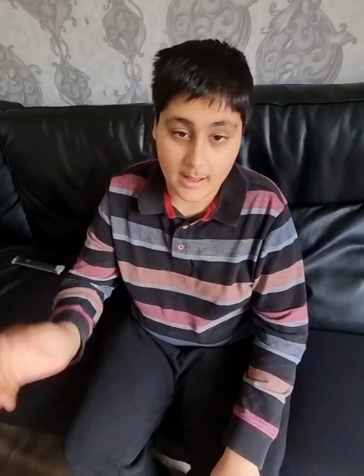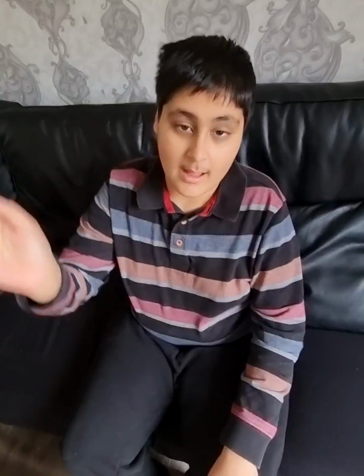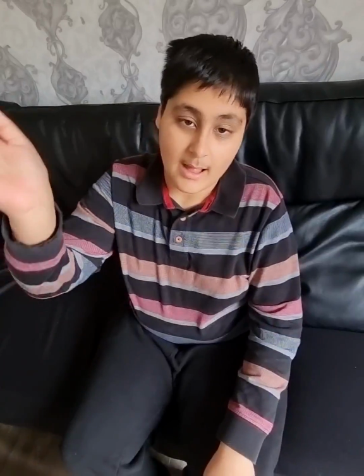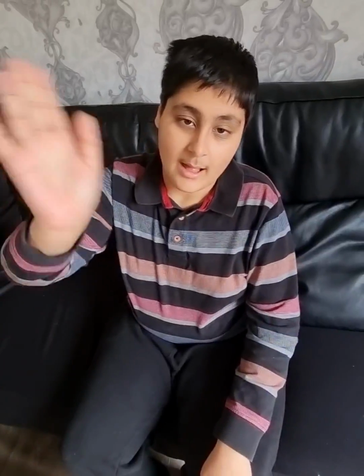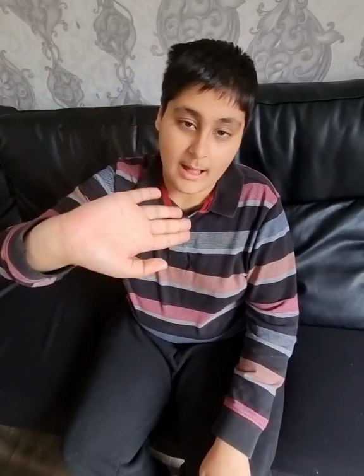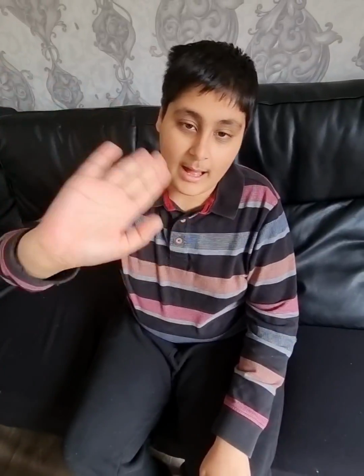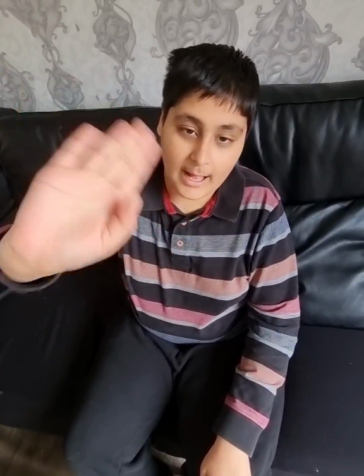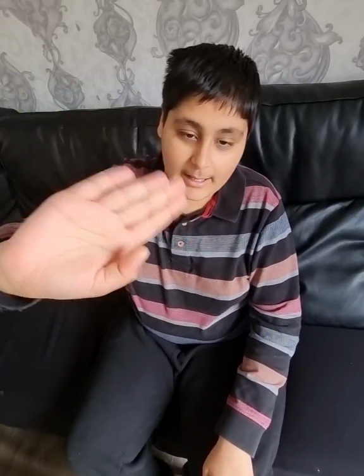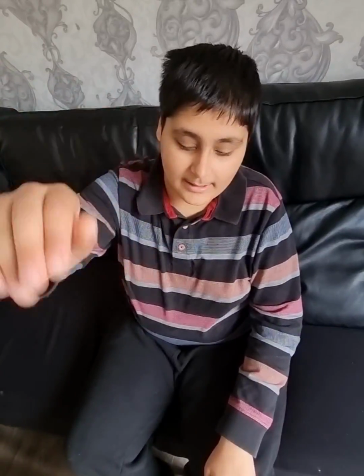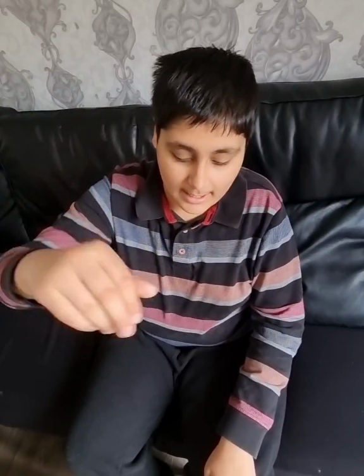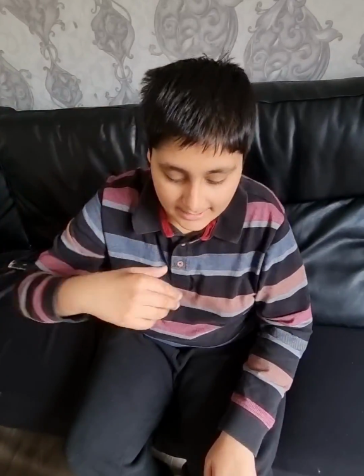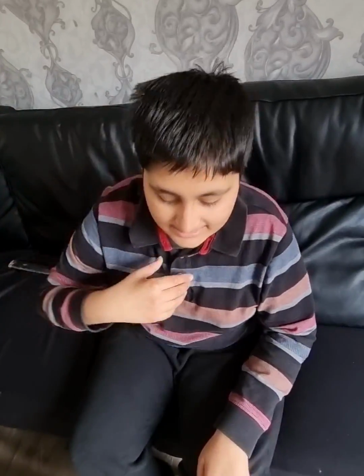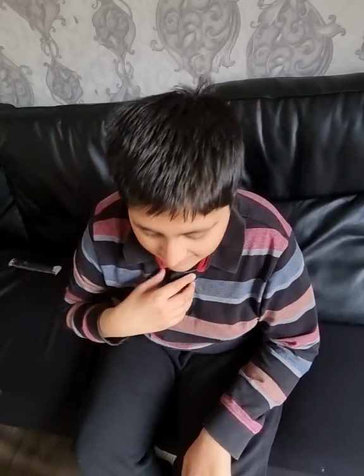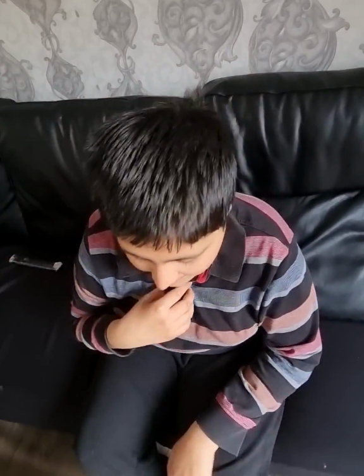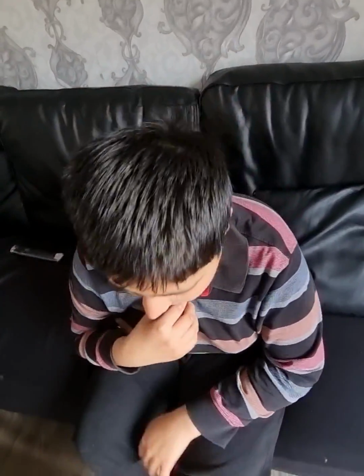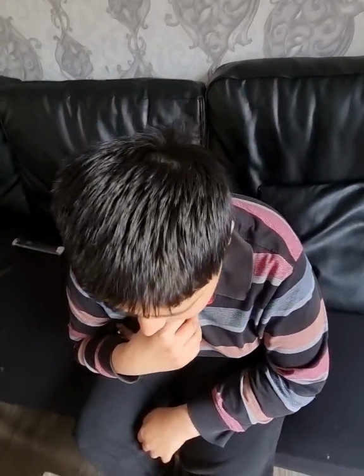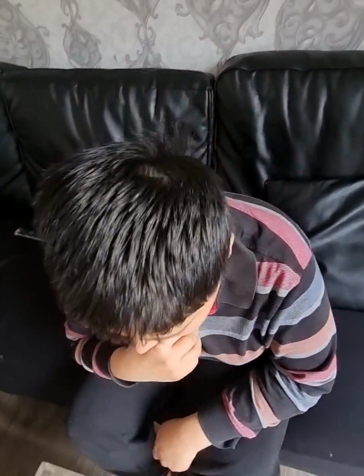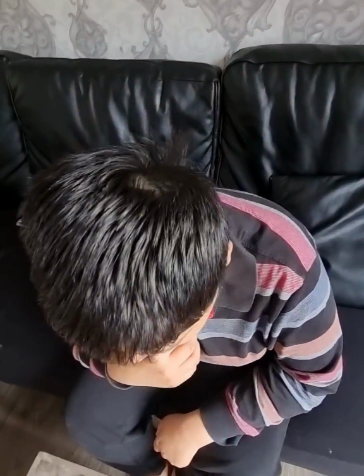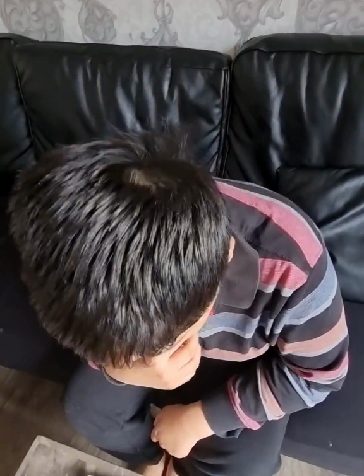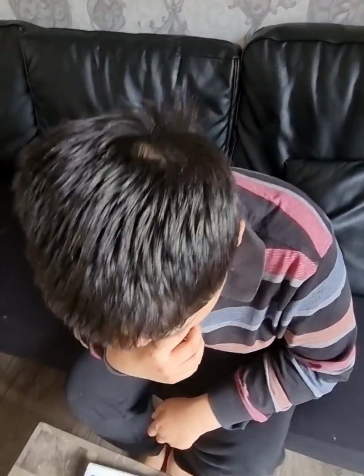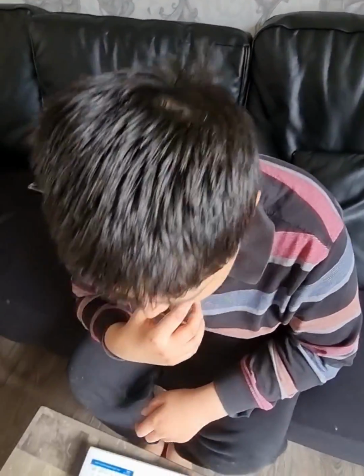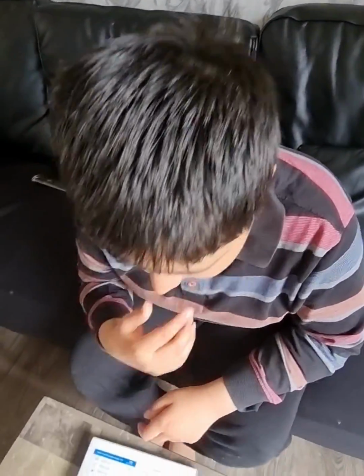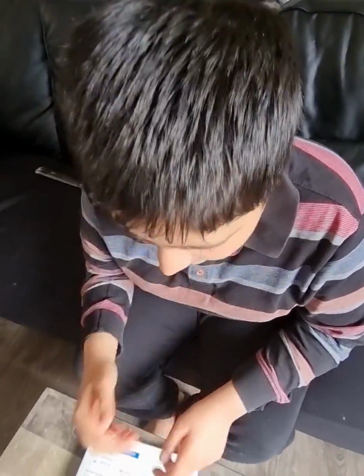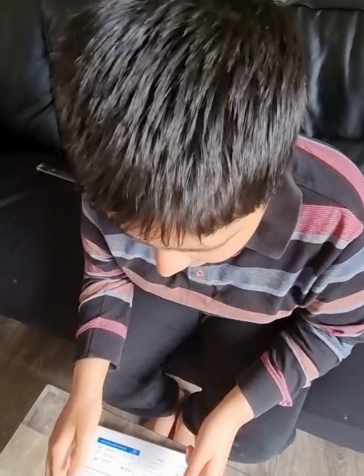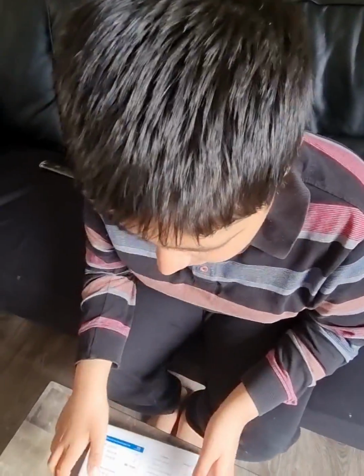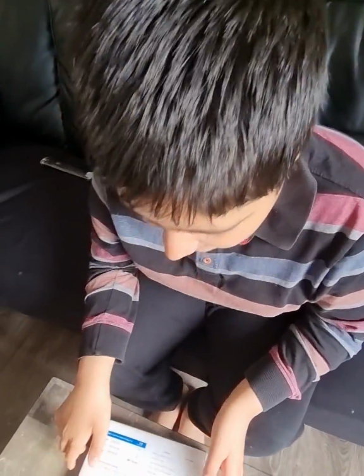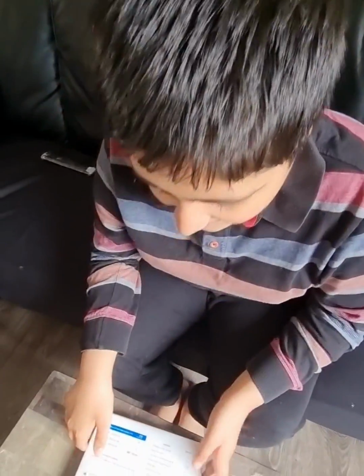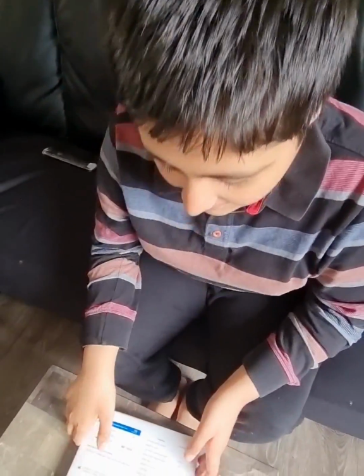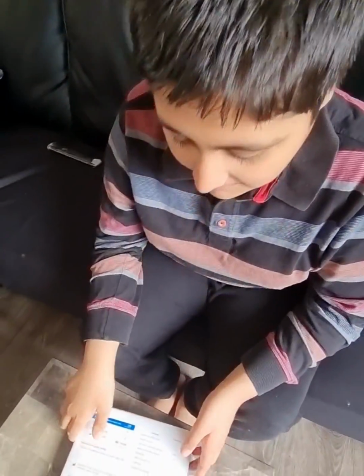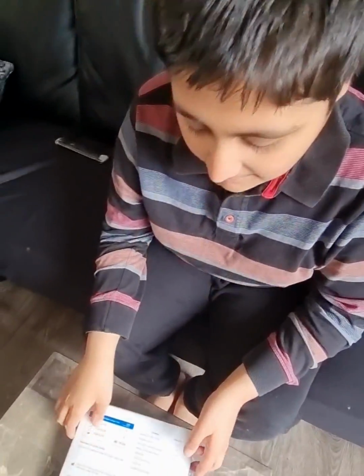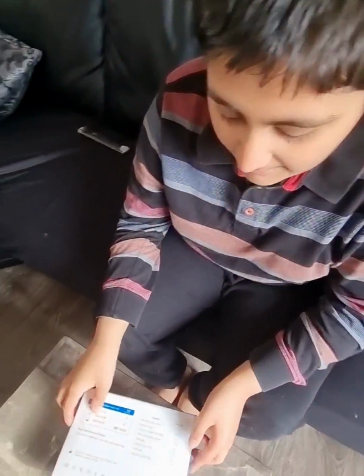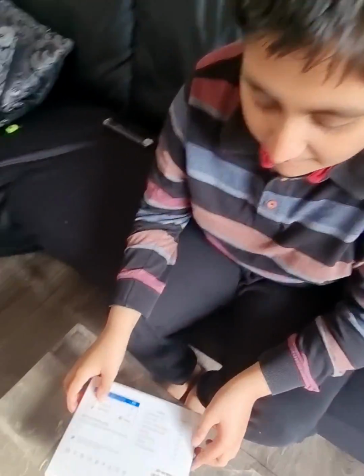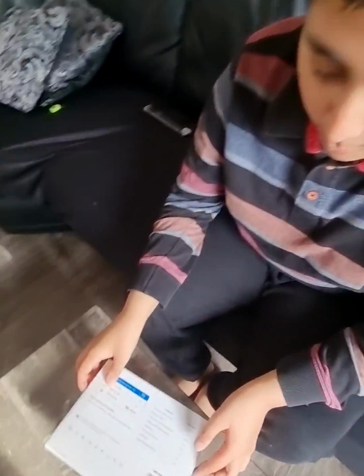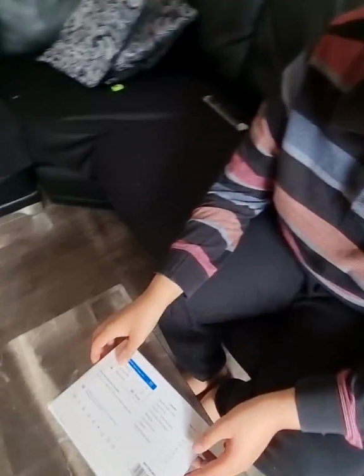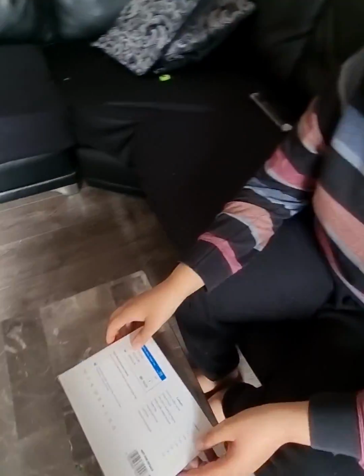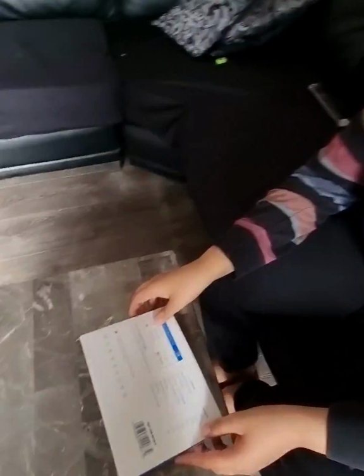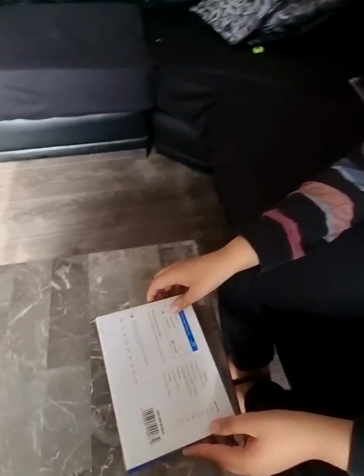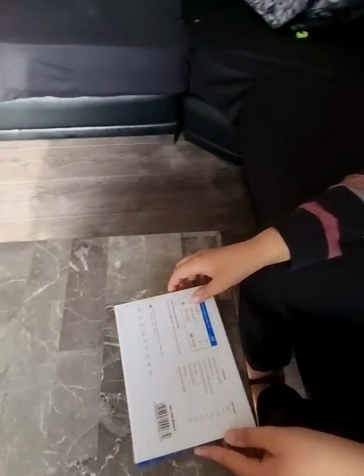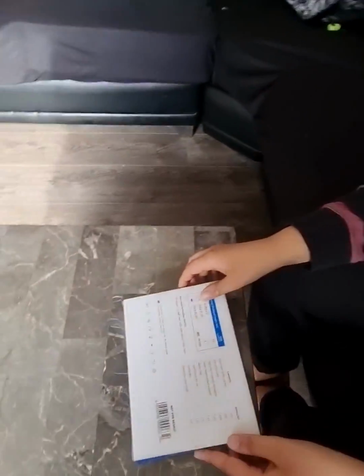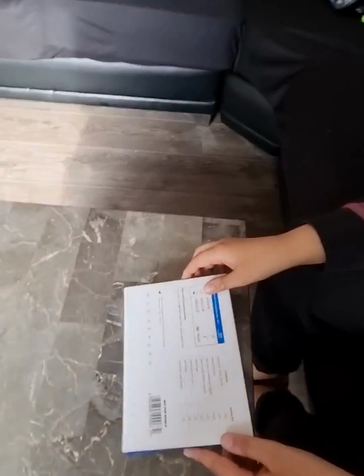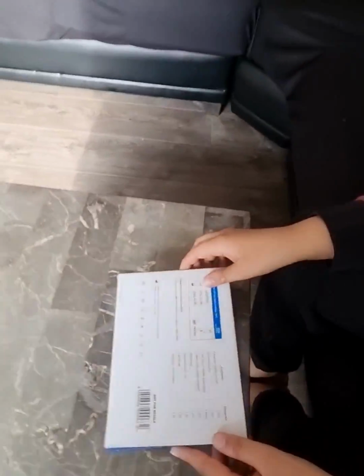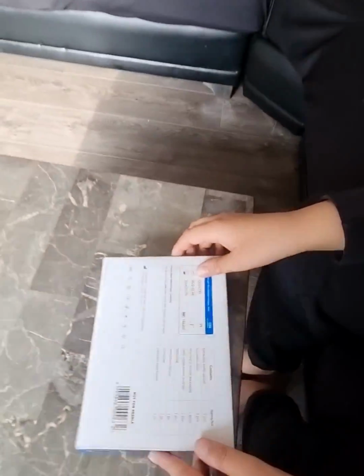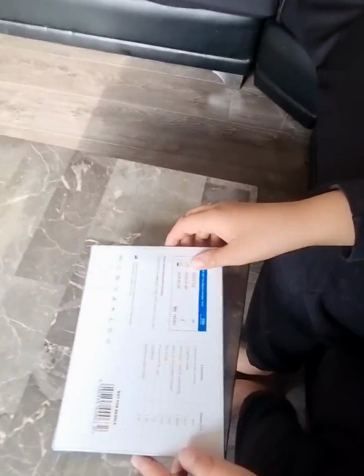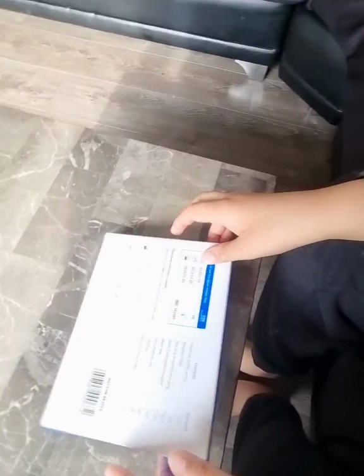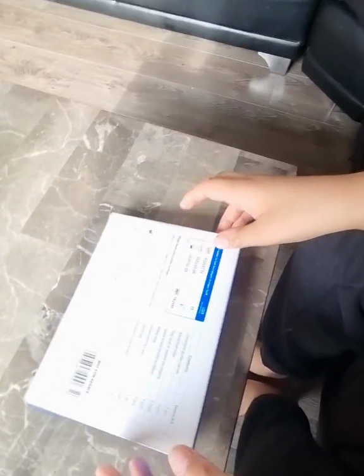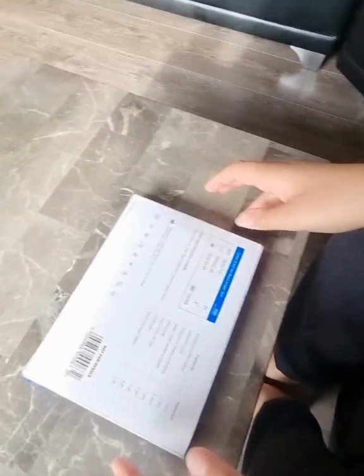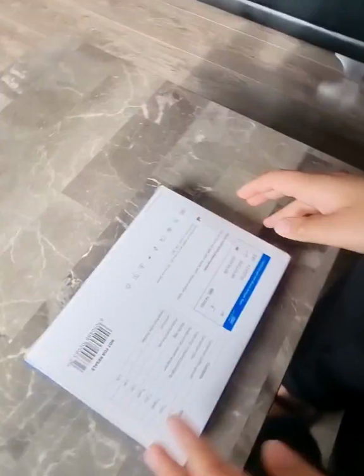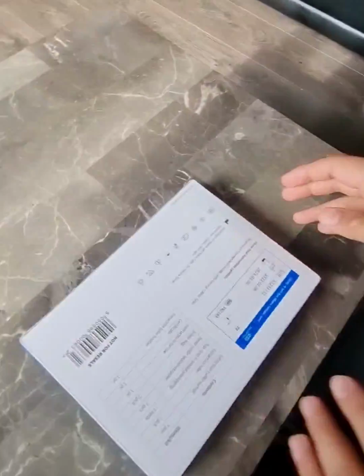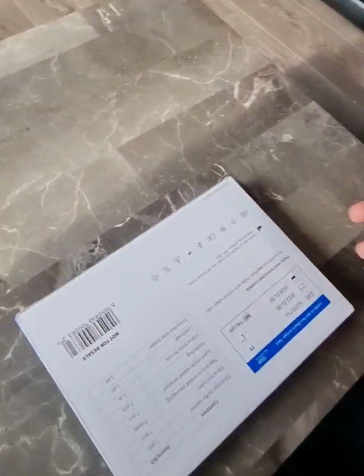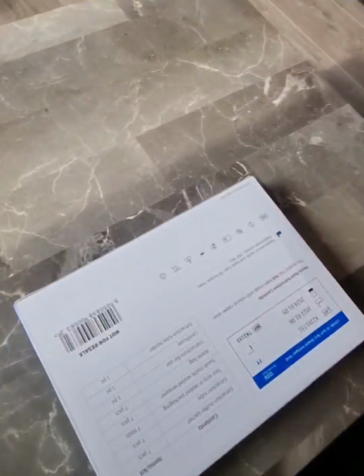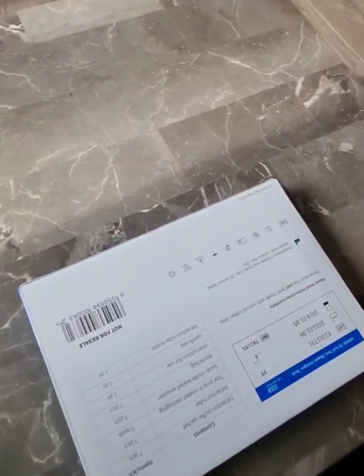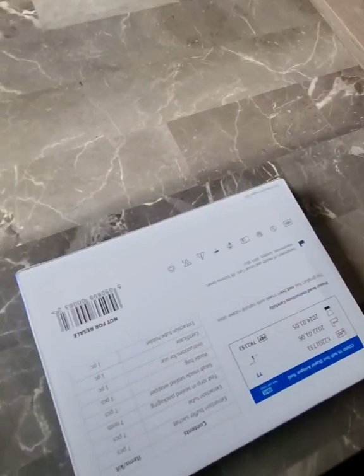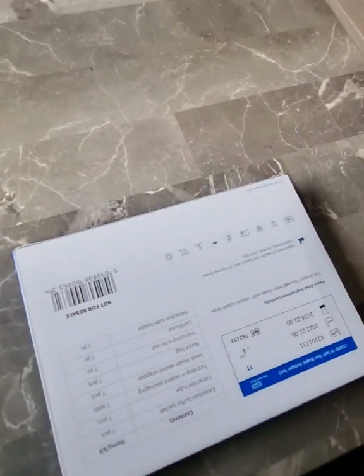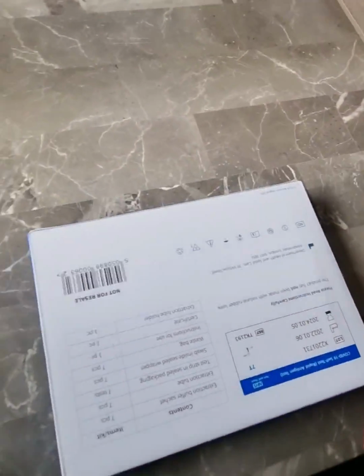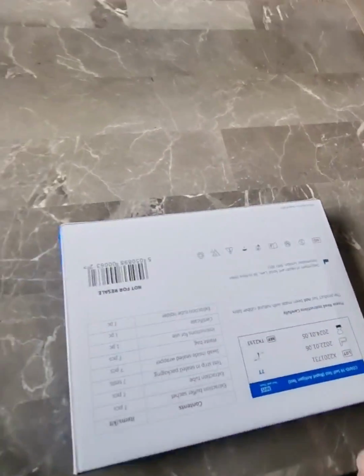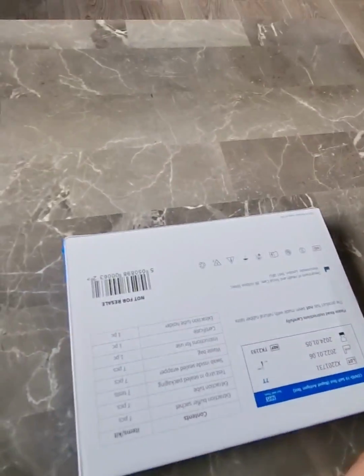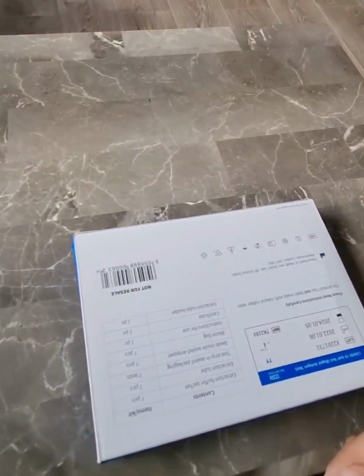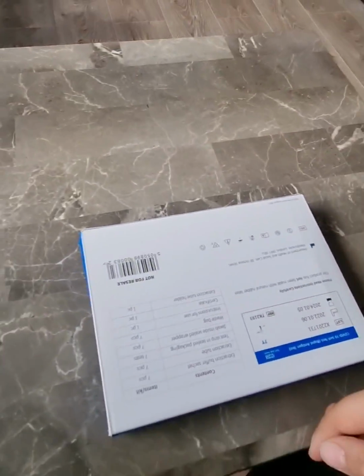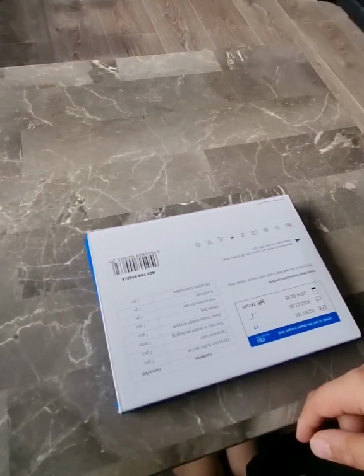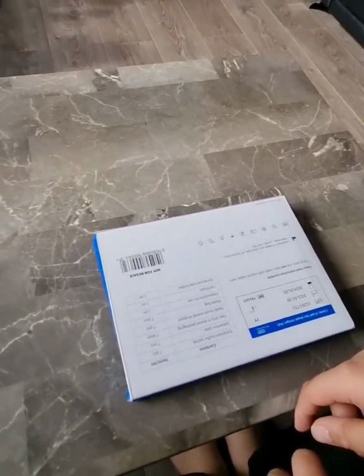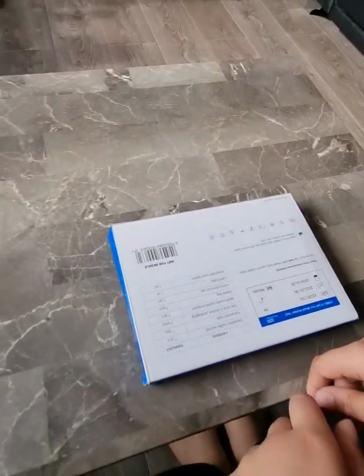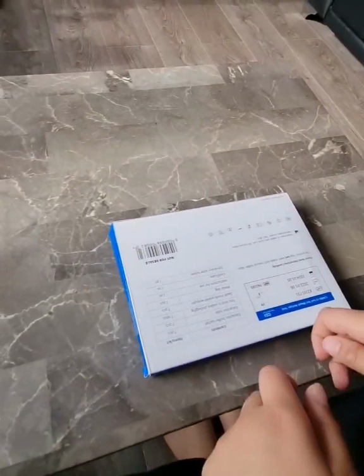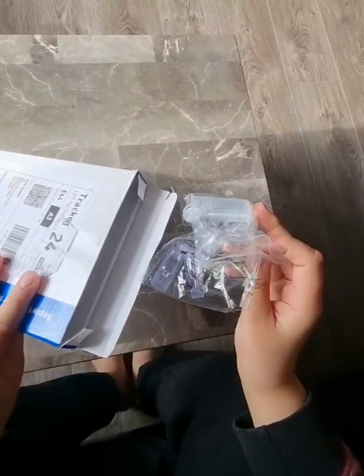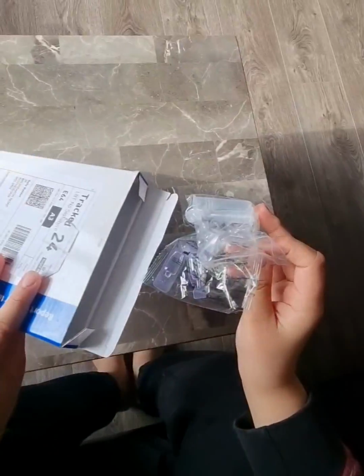Hi guys, welcome to the Cosmocon. So today I'm a bit poorly. I'm going to check my COVID test to see if I have it or not.